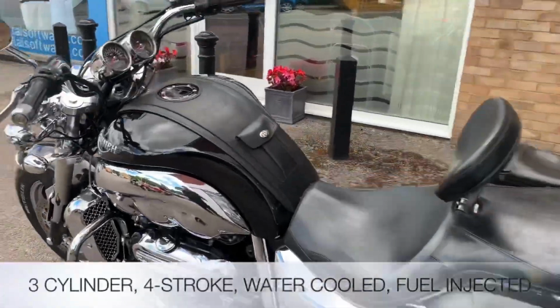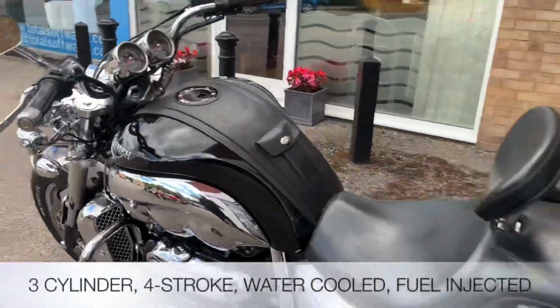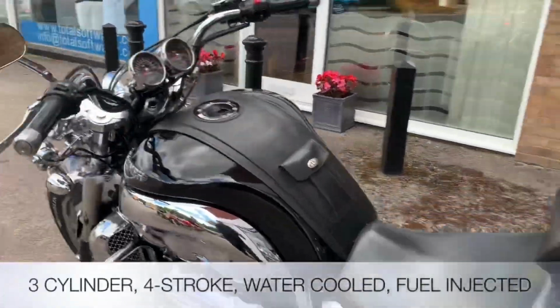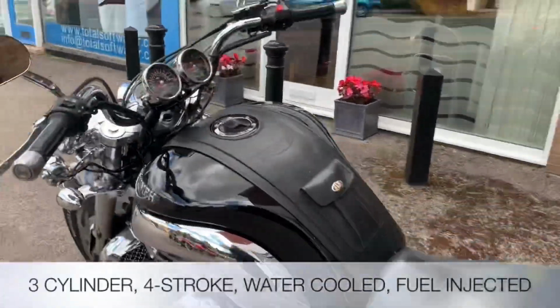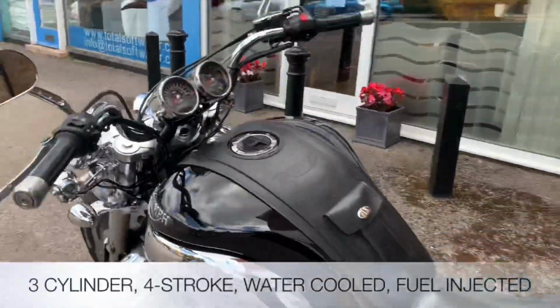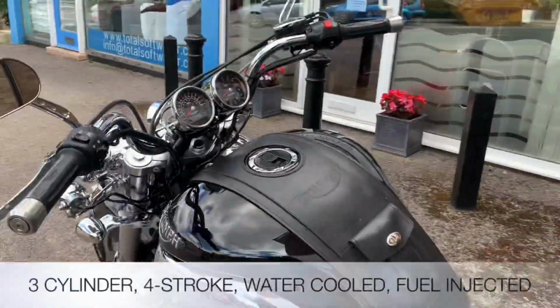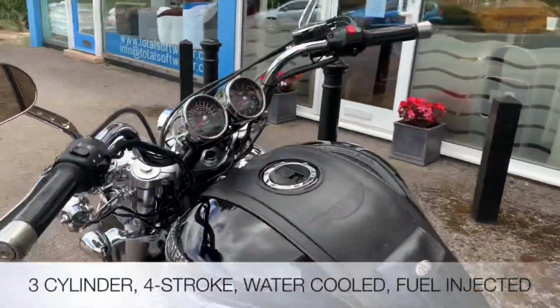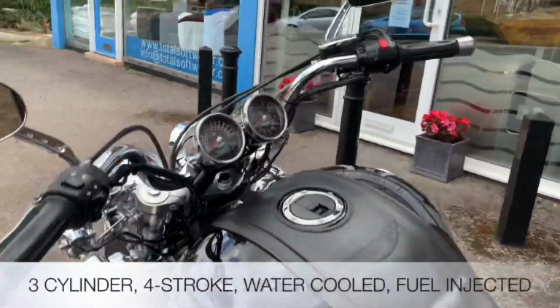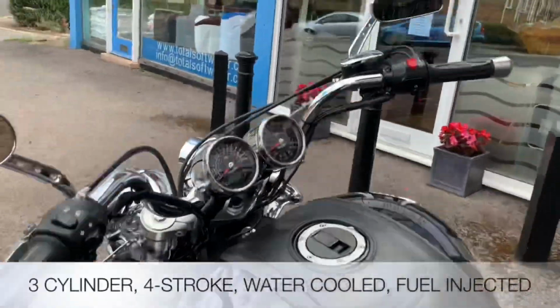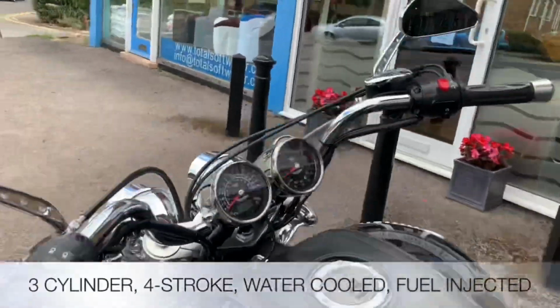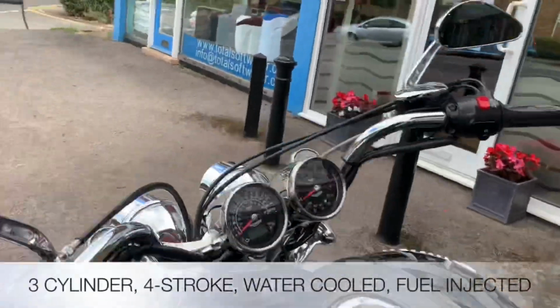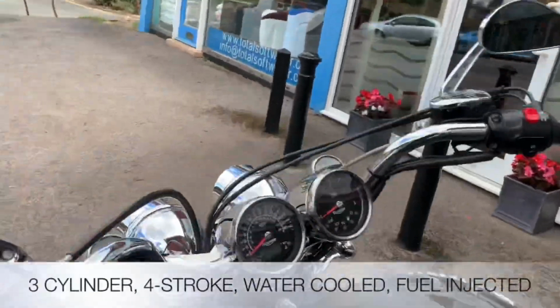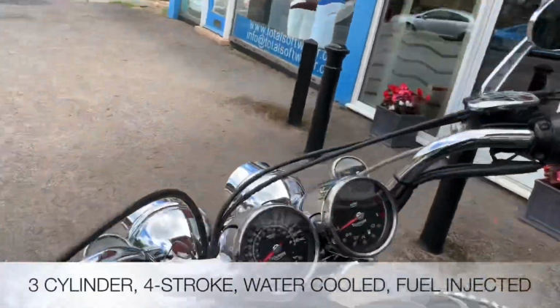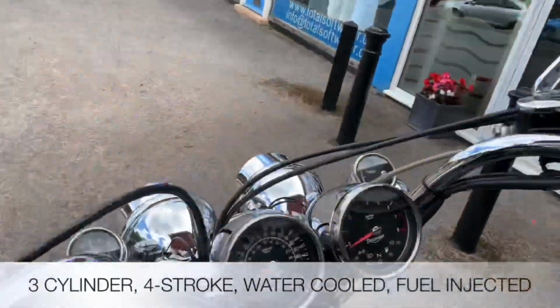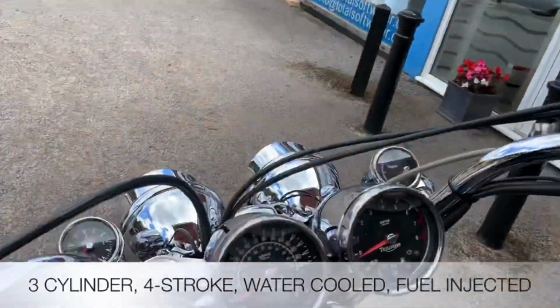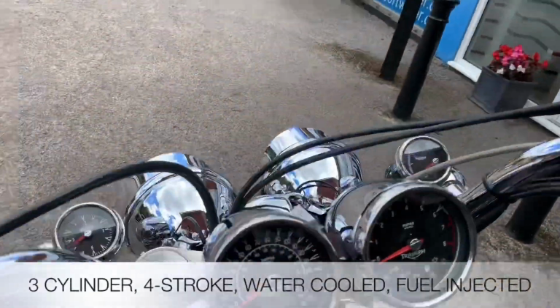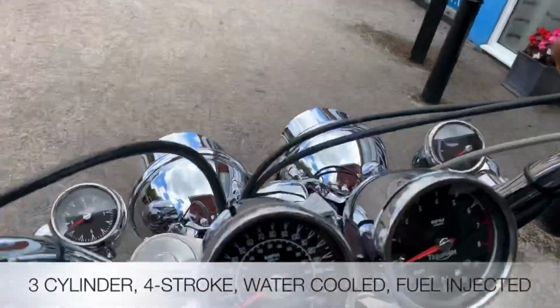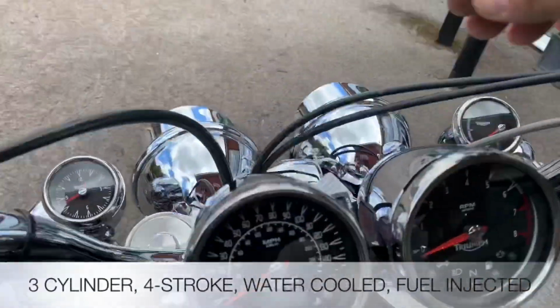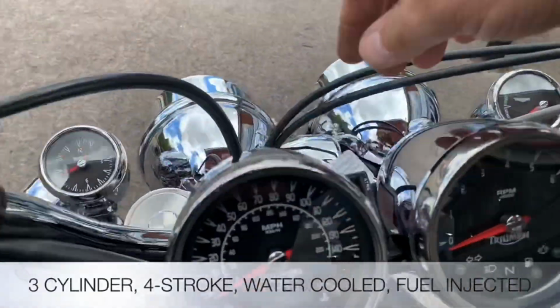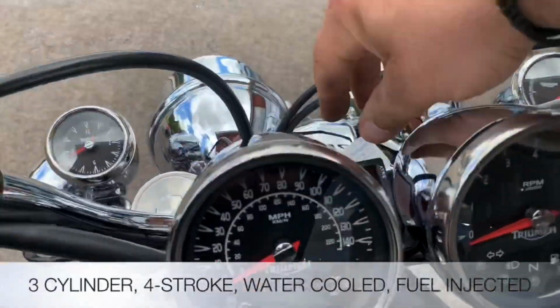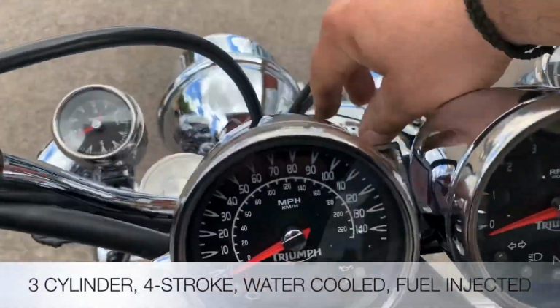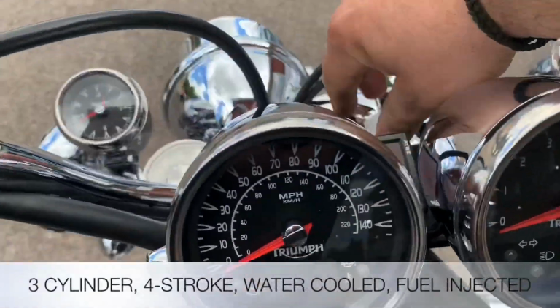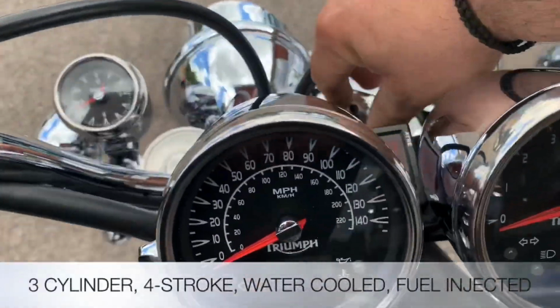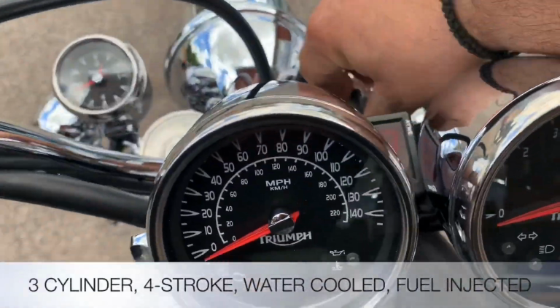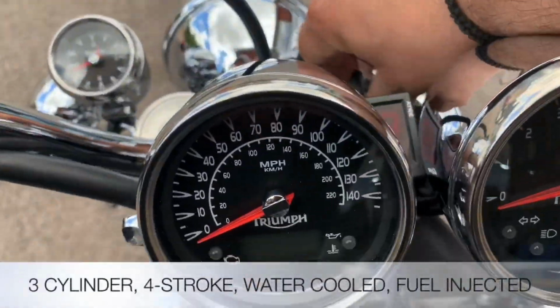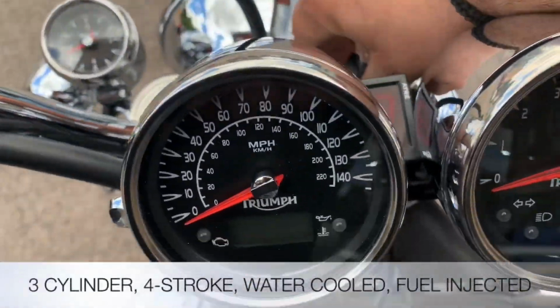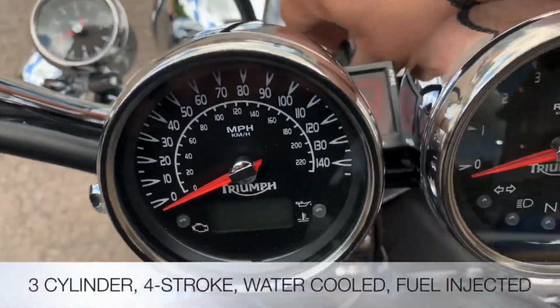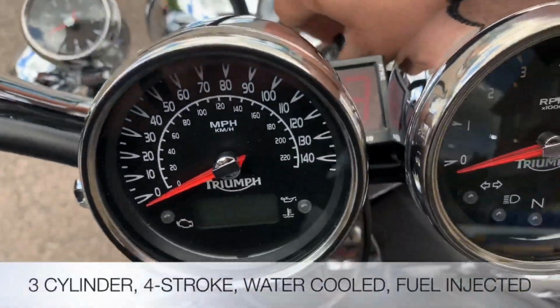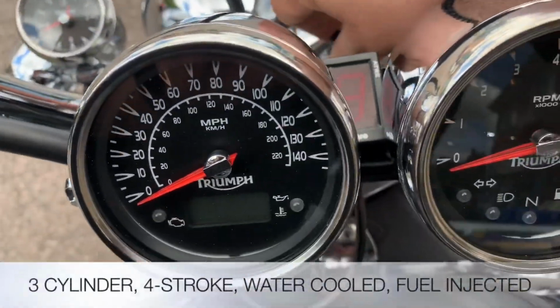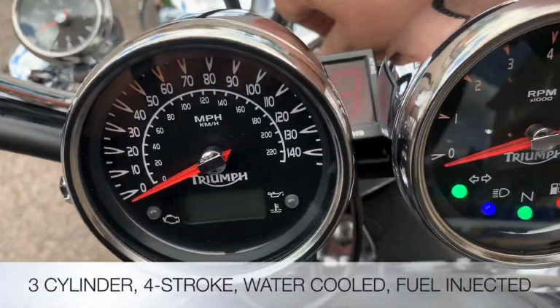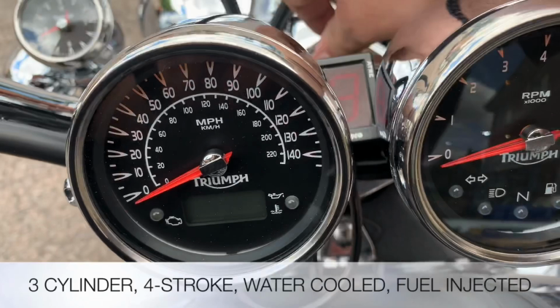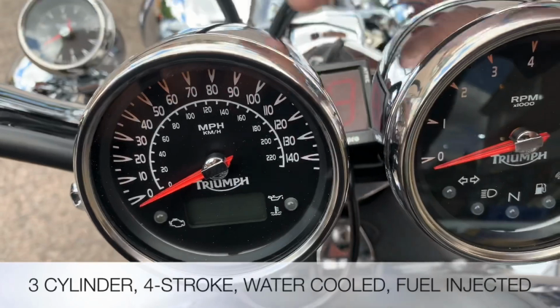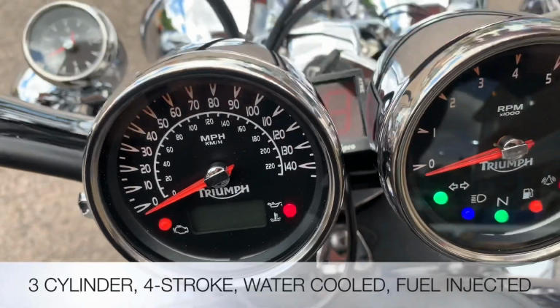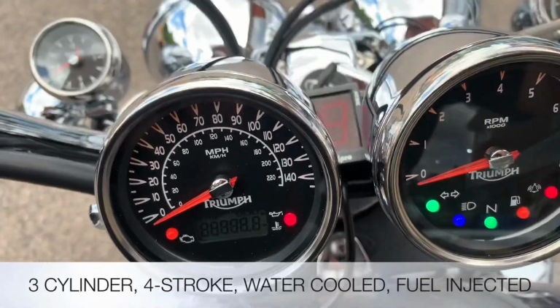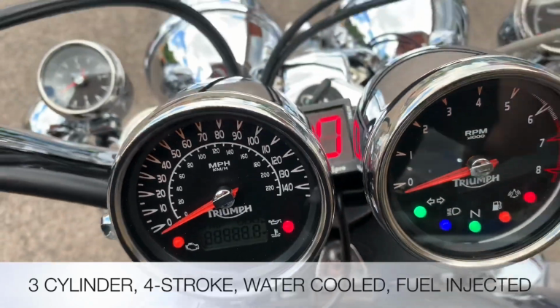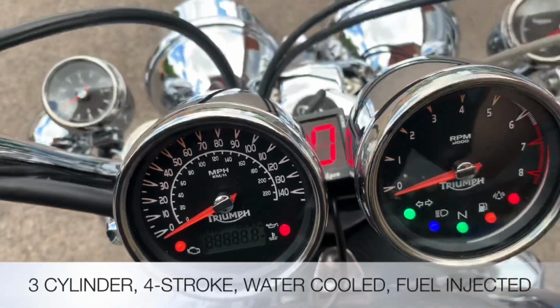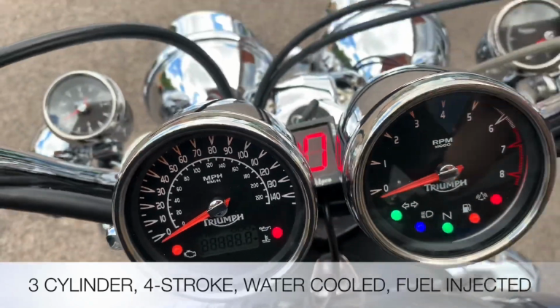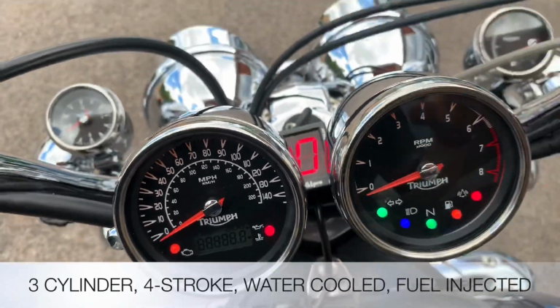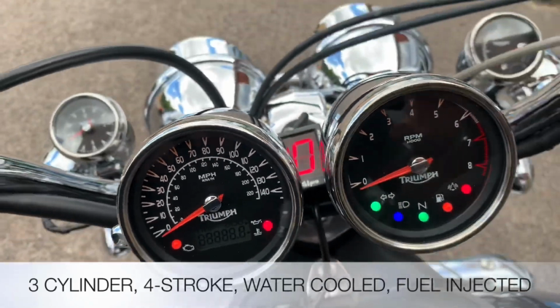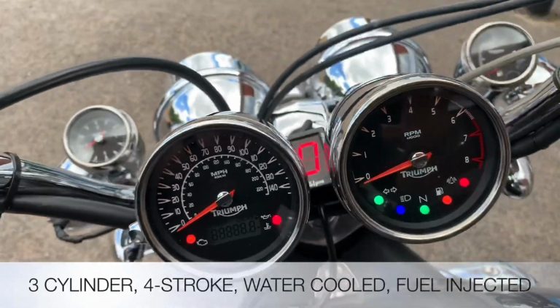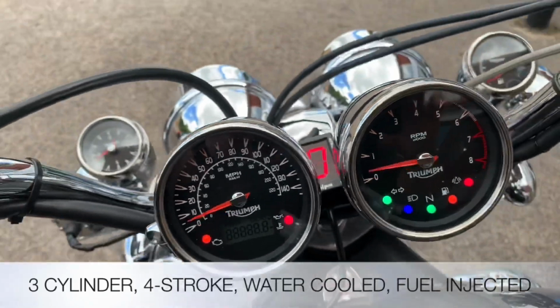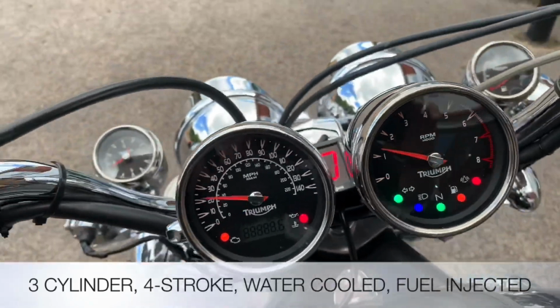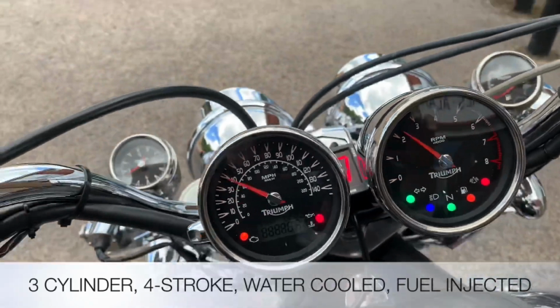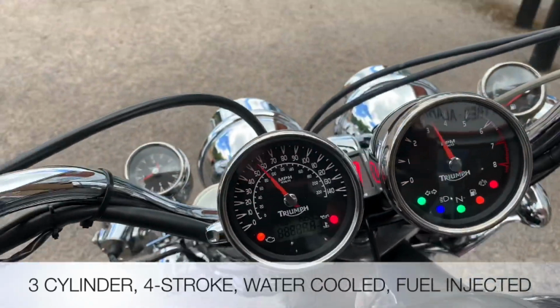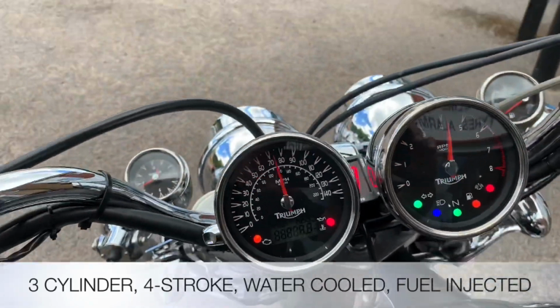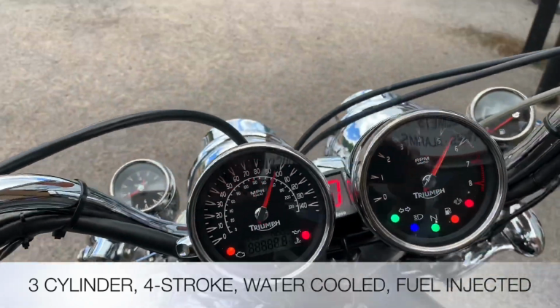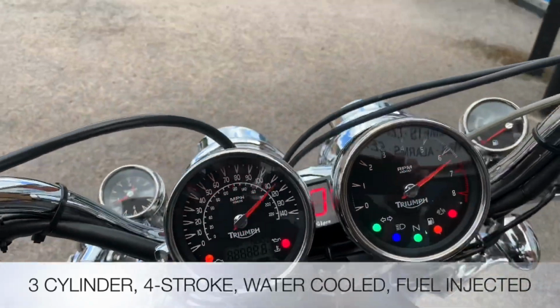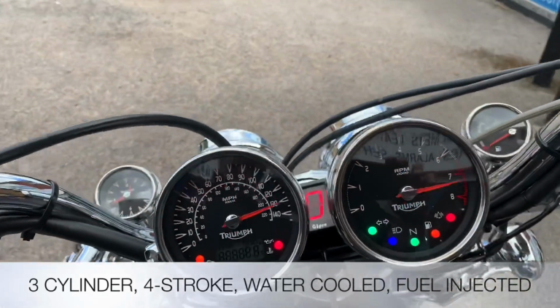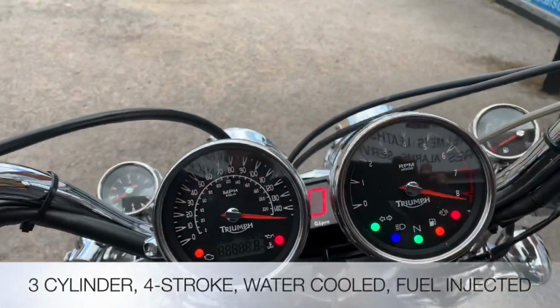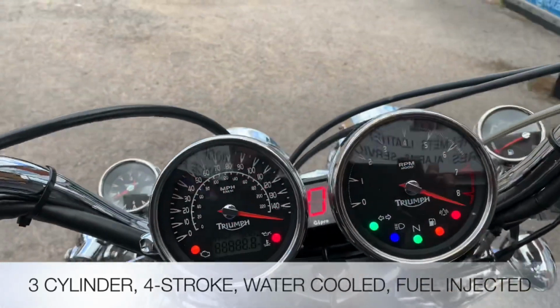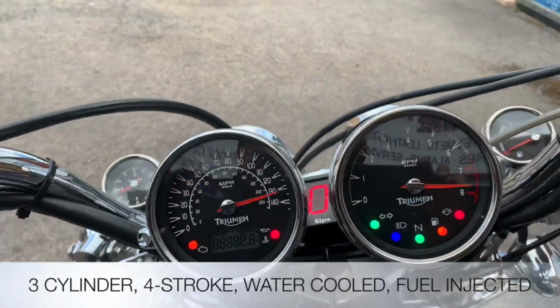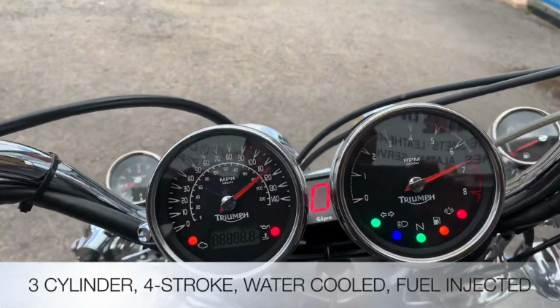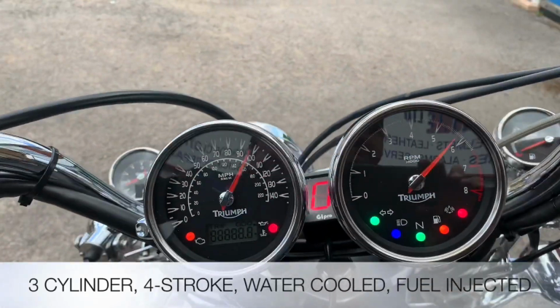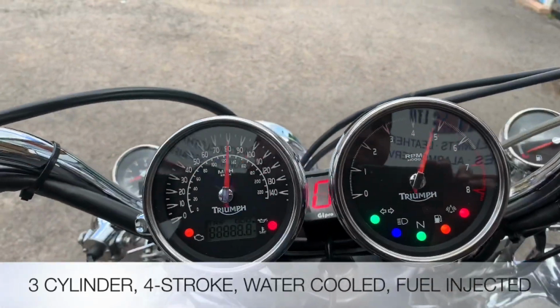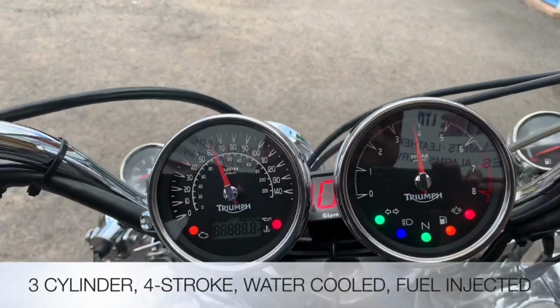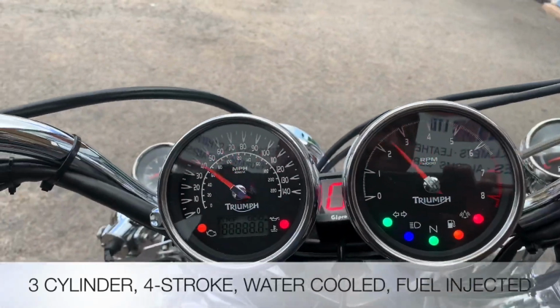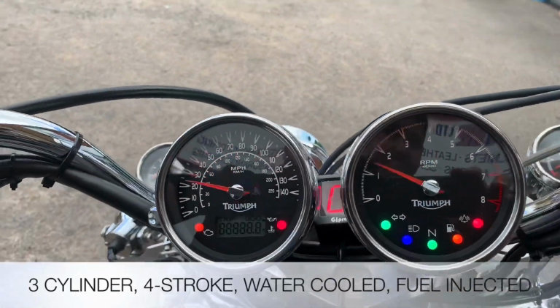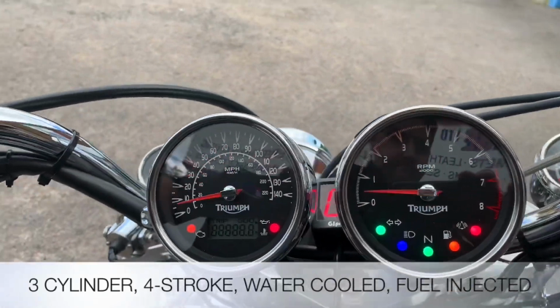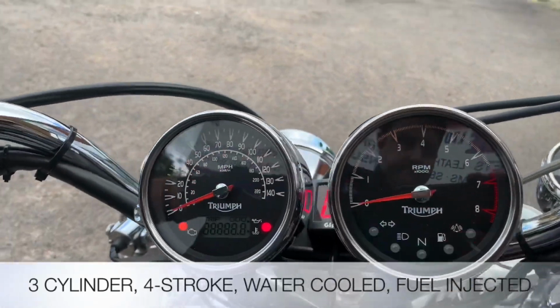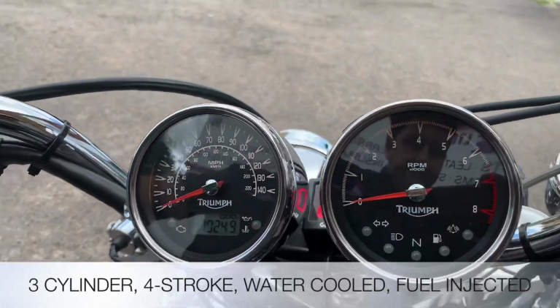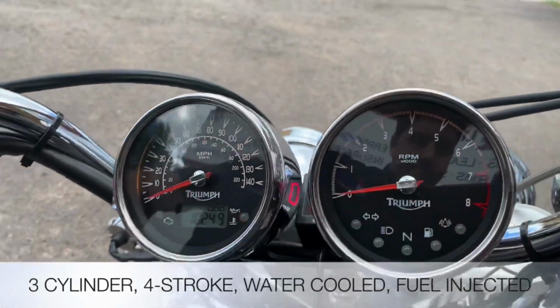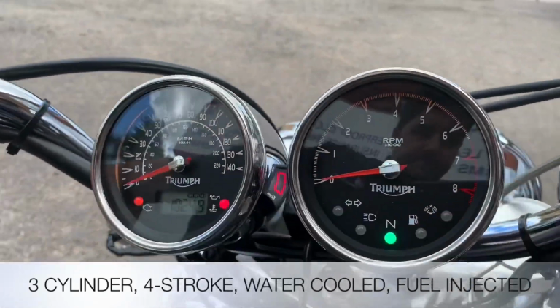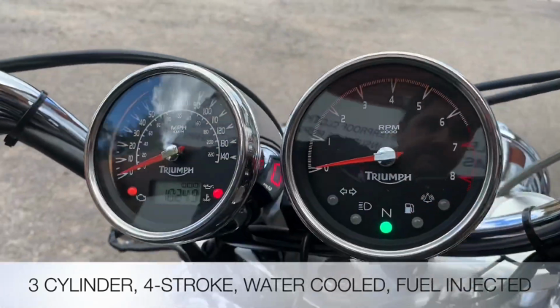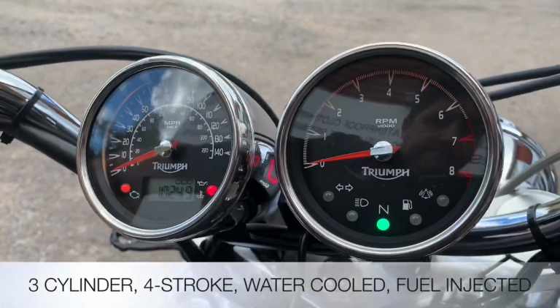The Triumph is a three-cylinder, four-stroke, water-cooled, fuel-injected bike. Let's fire it up and see what it sounds like.